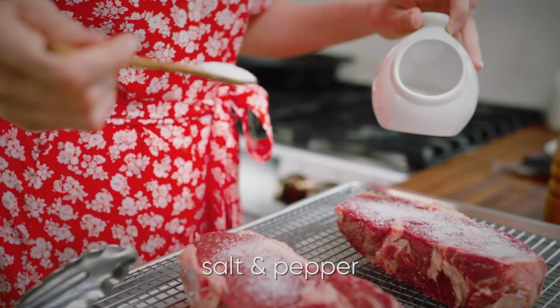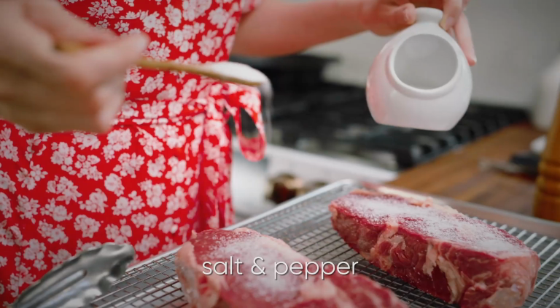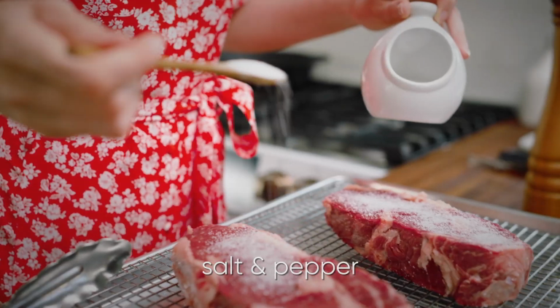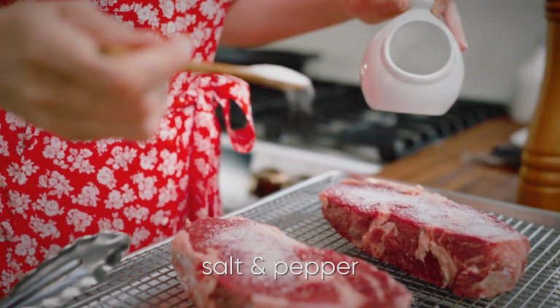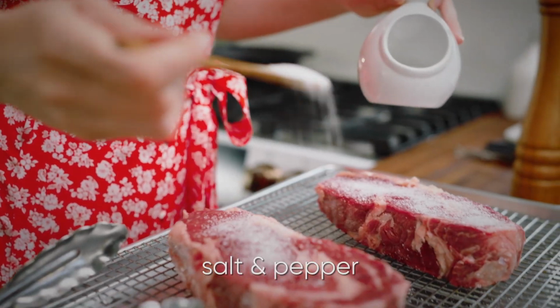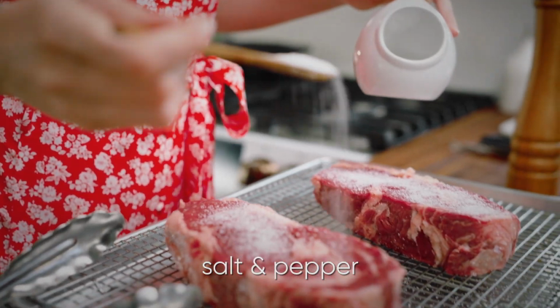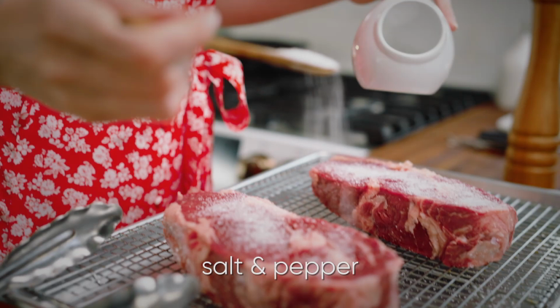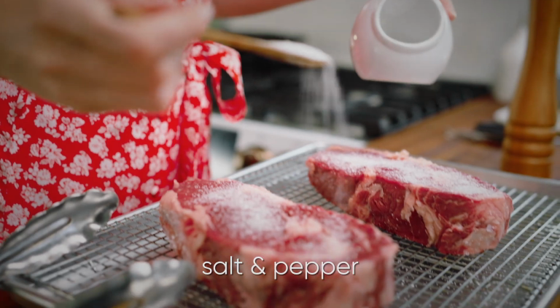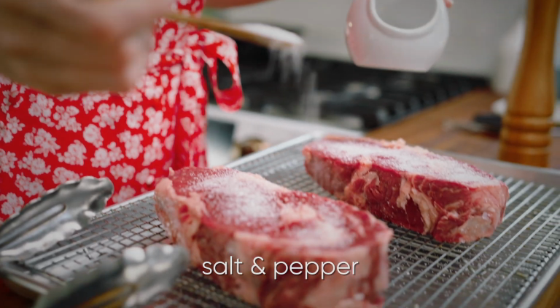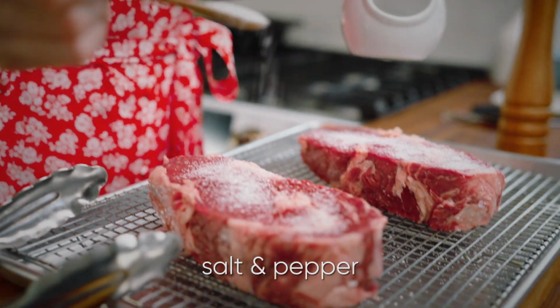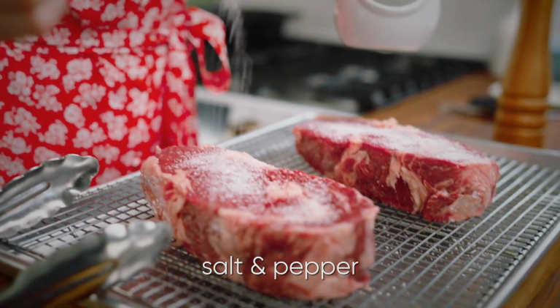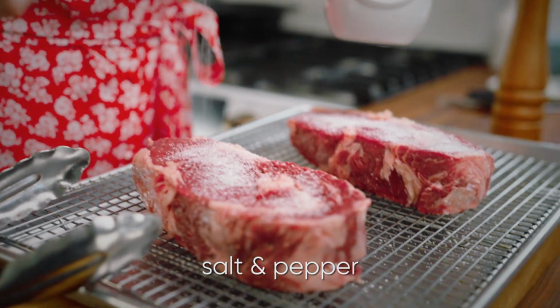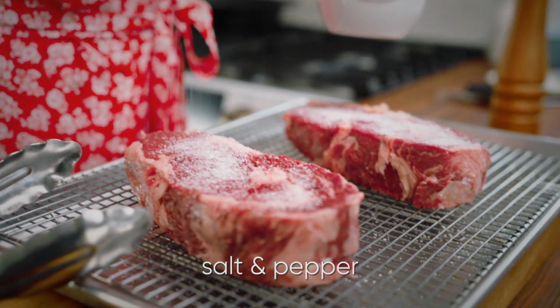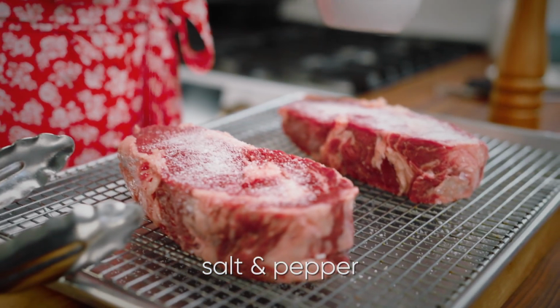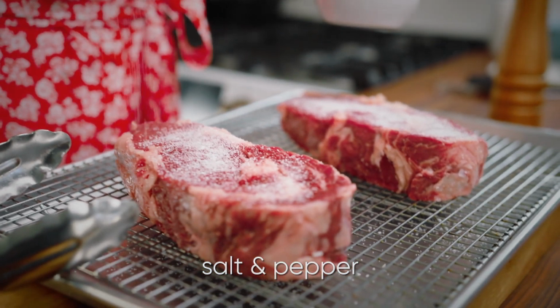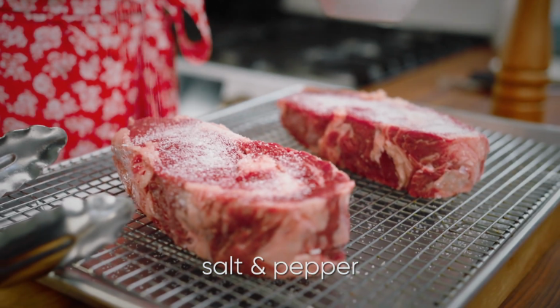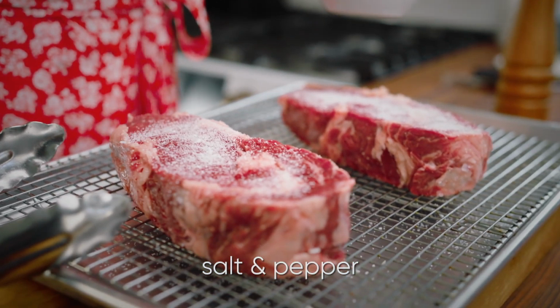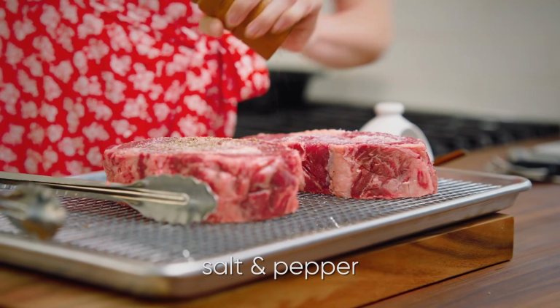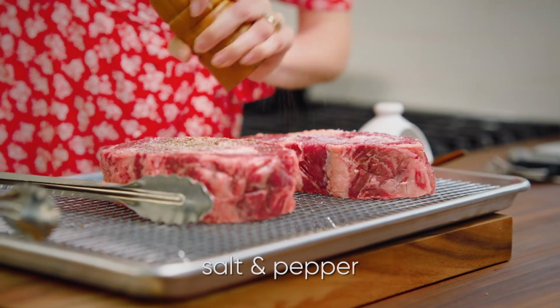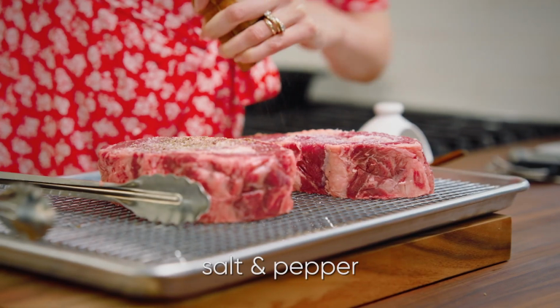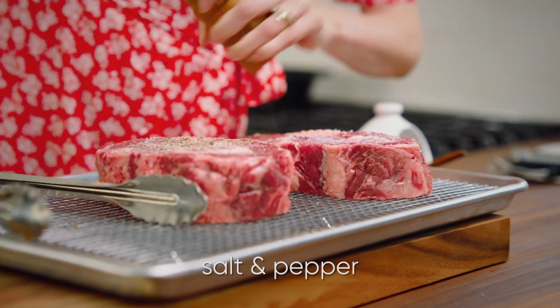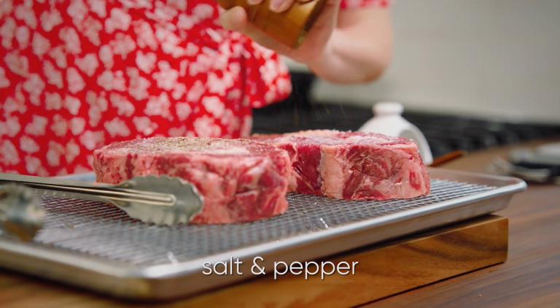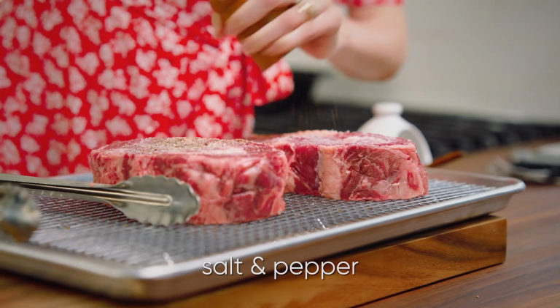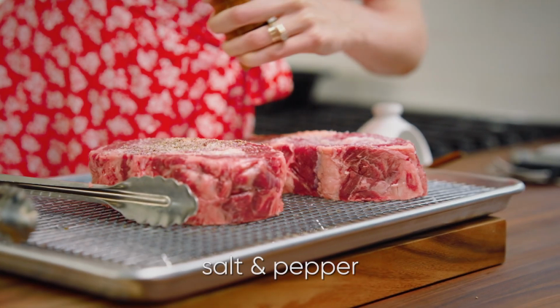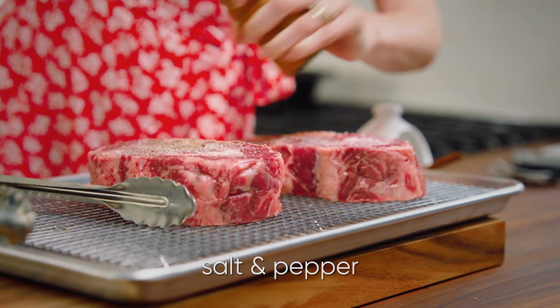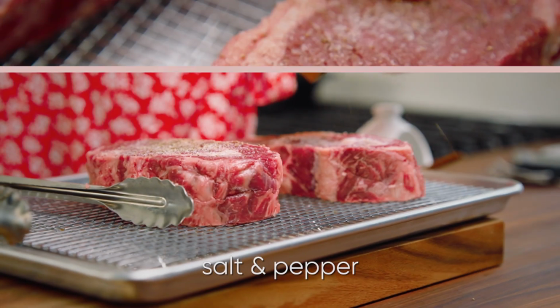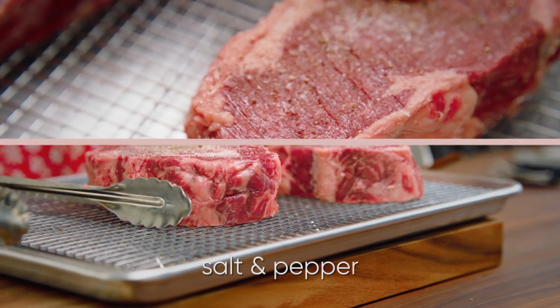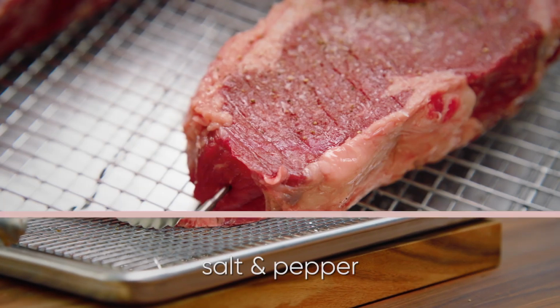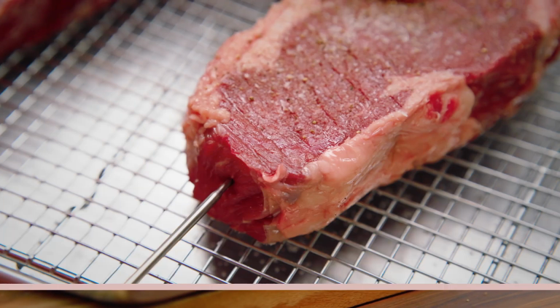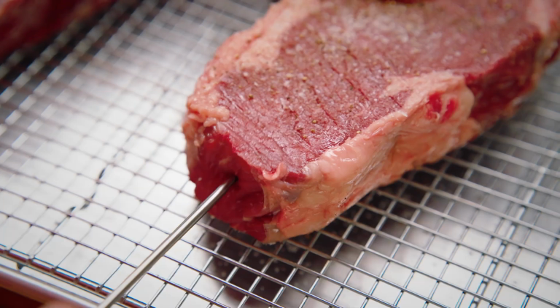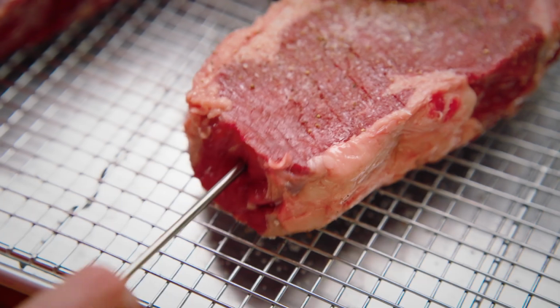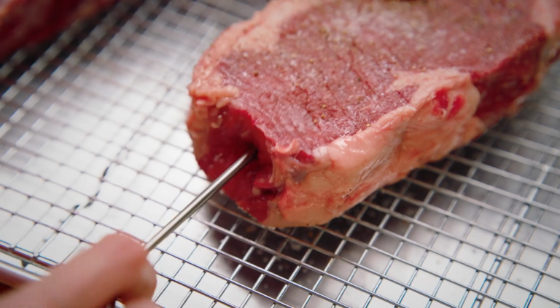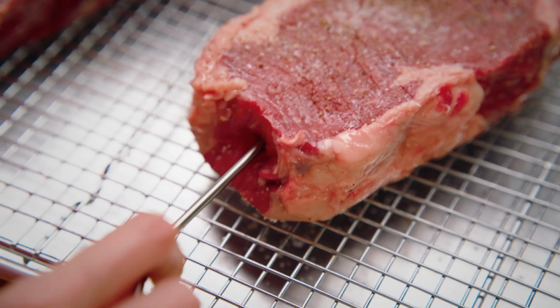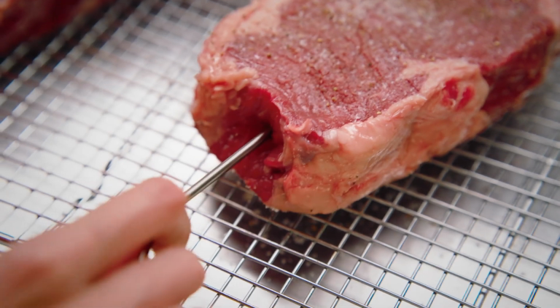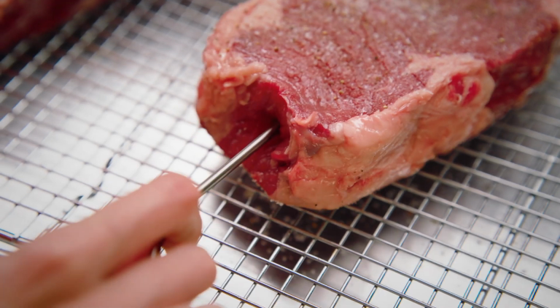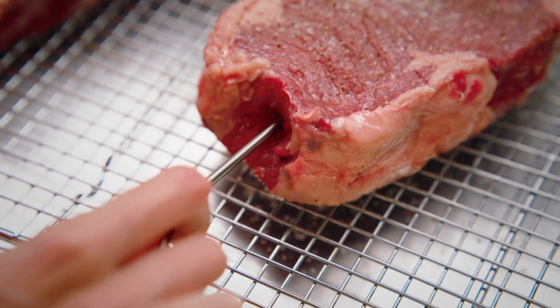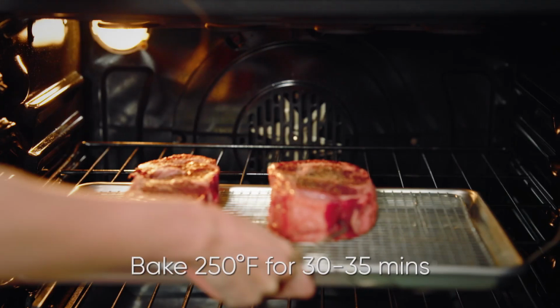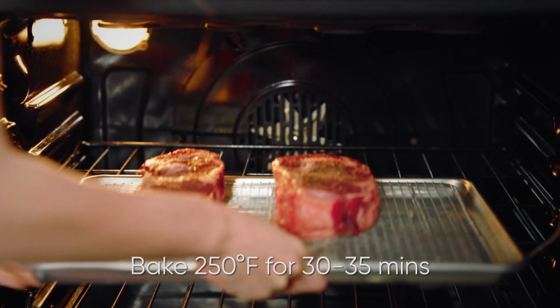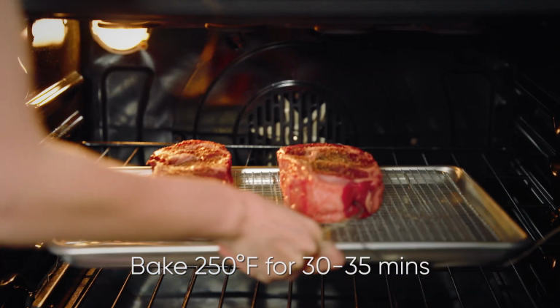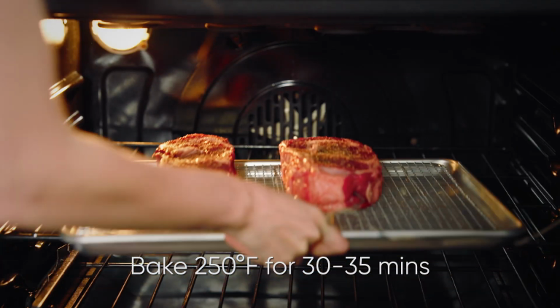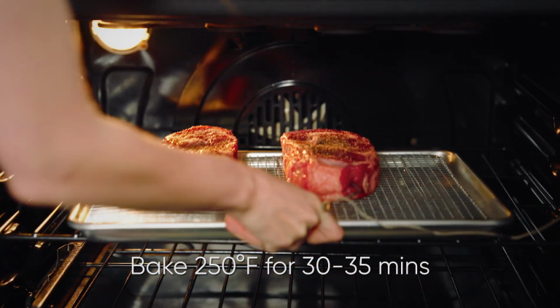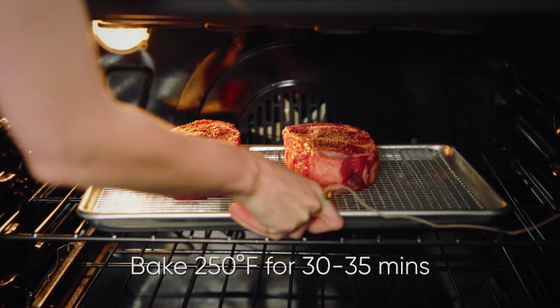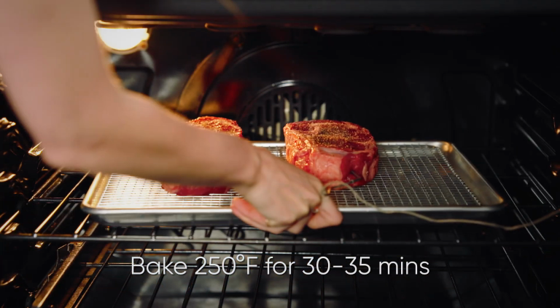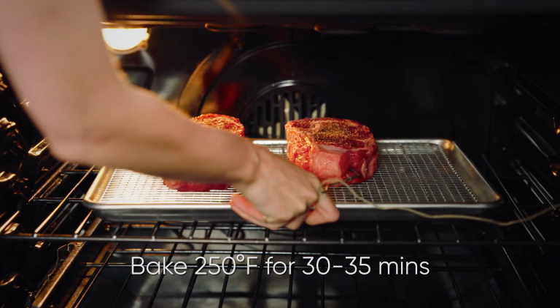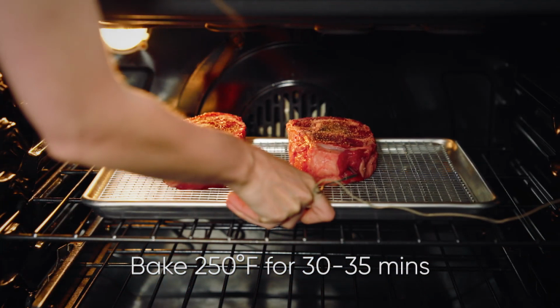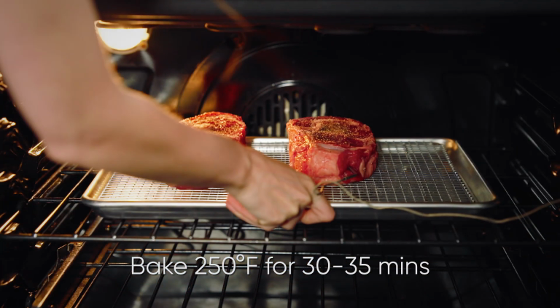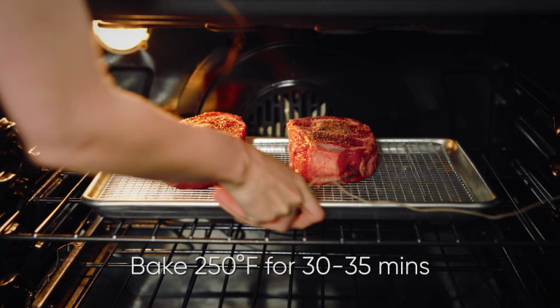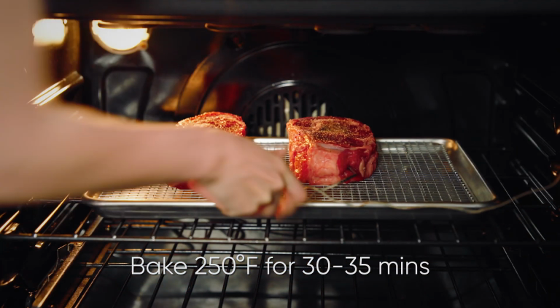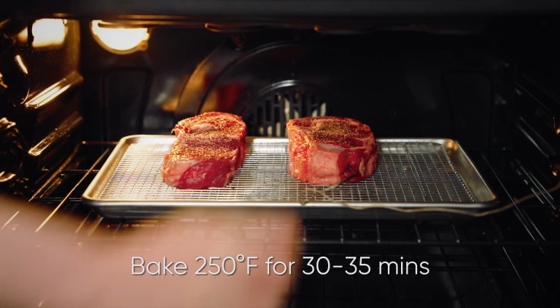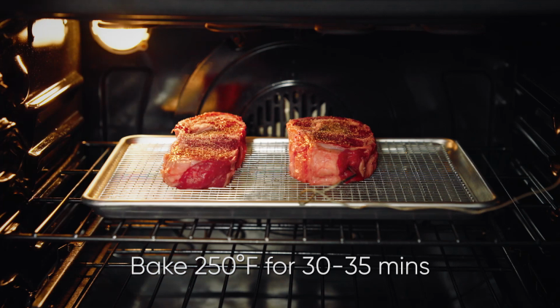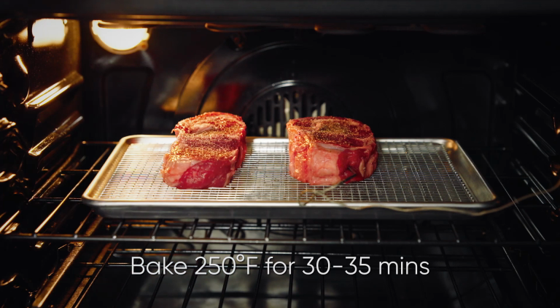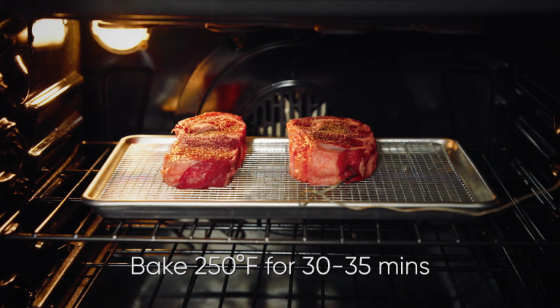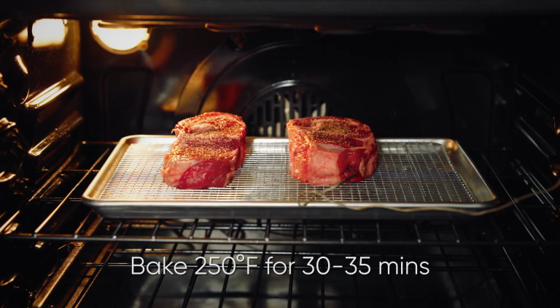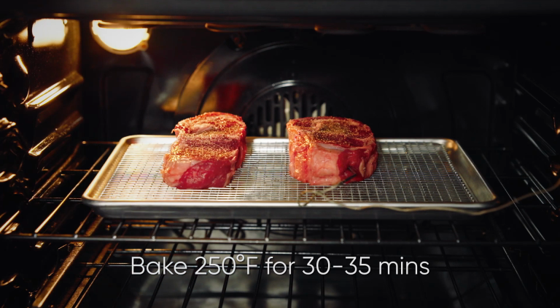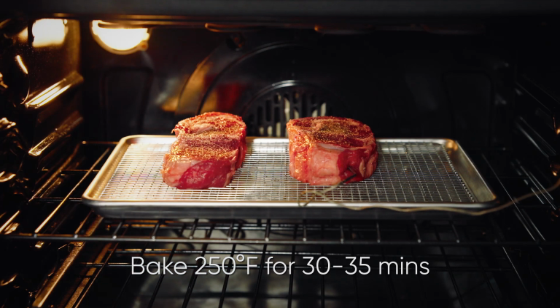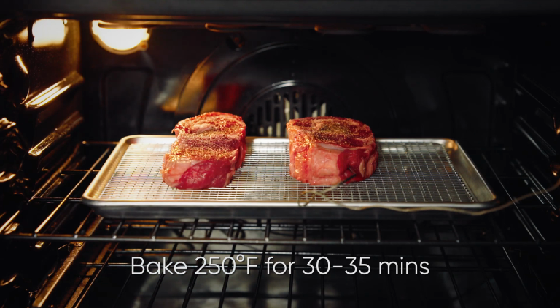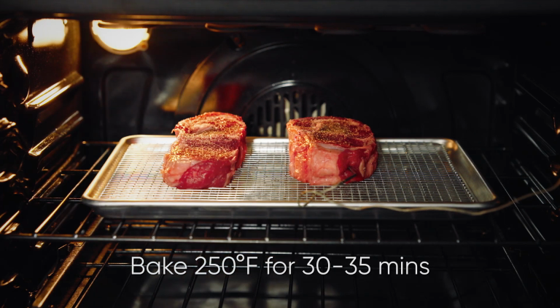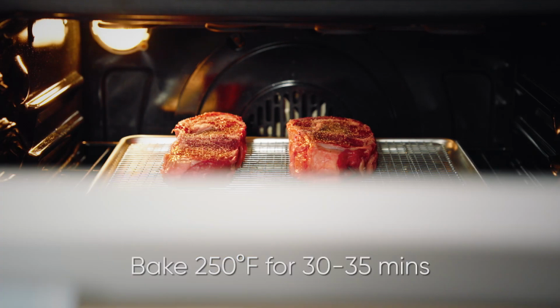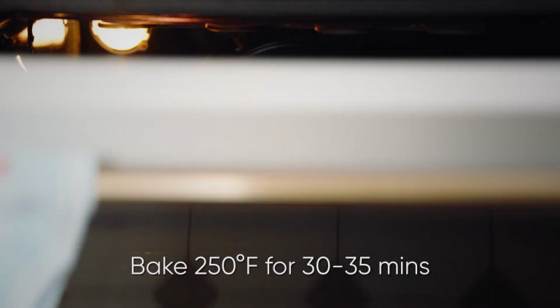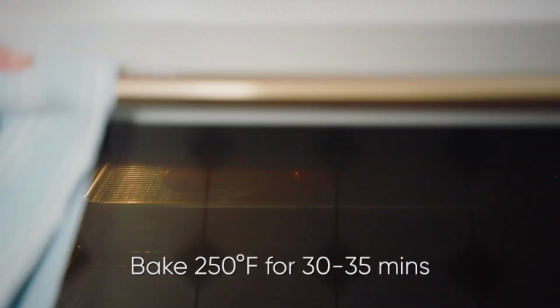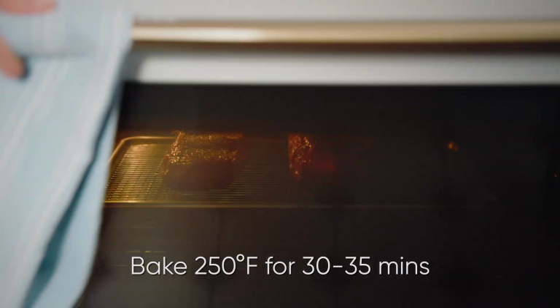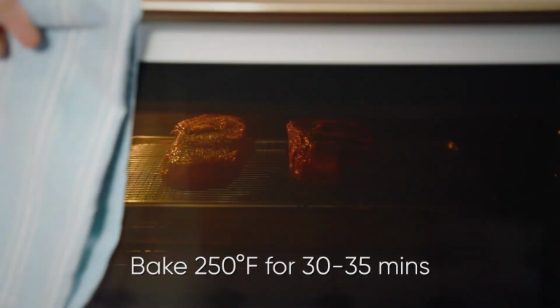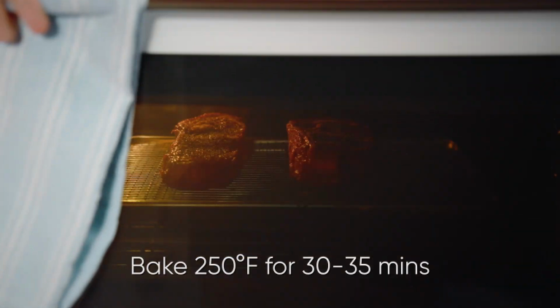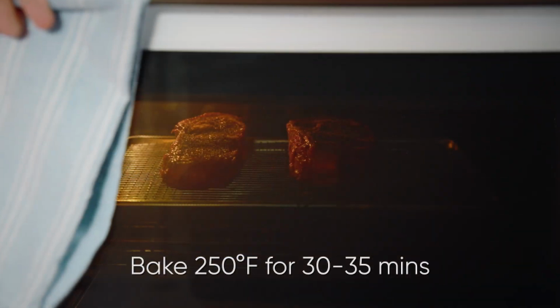Season those really well with salt and pepper. Pop those steaks into a 250 degree oven for about 30 to 35 minutes.